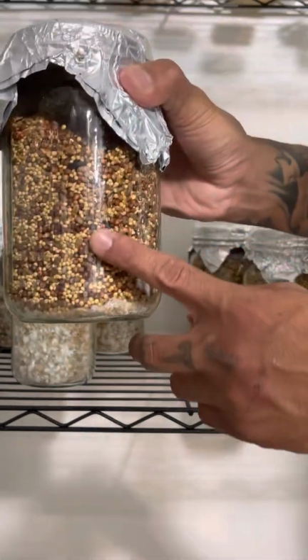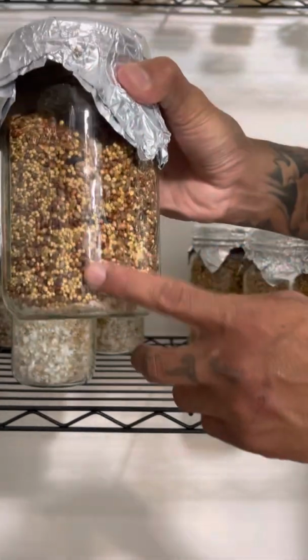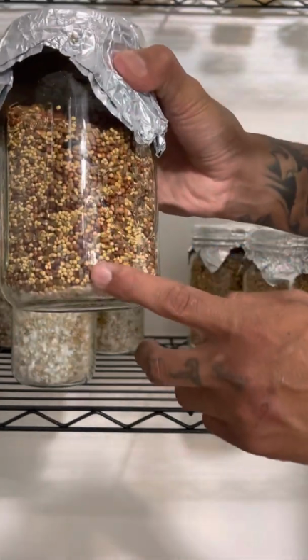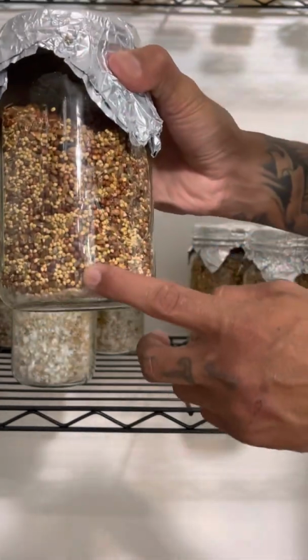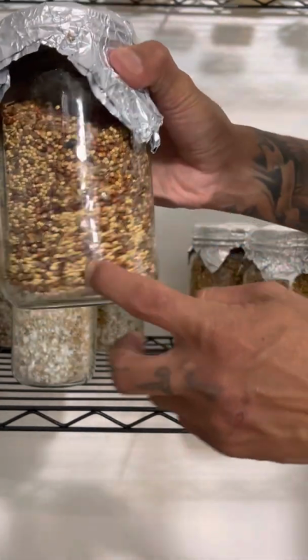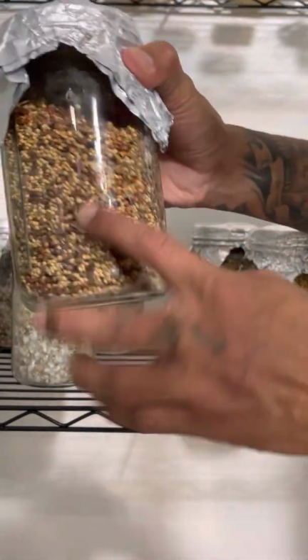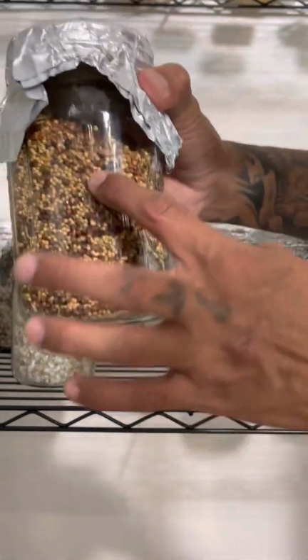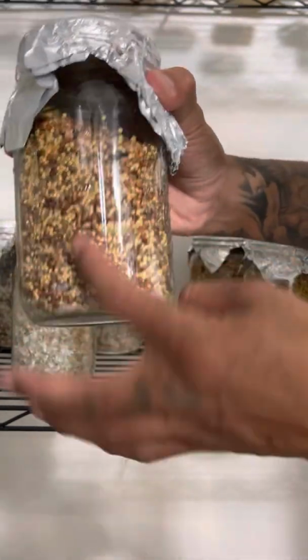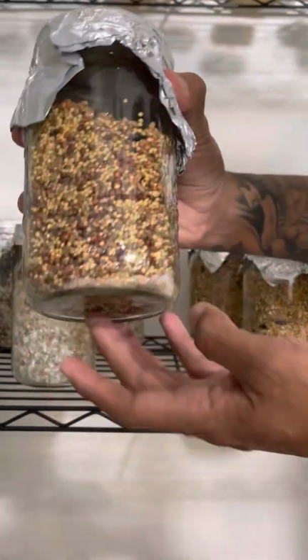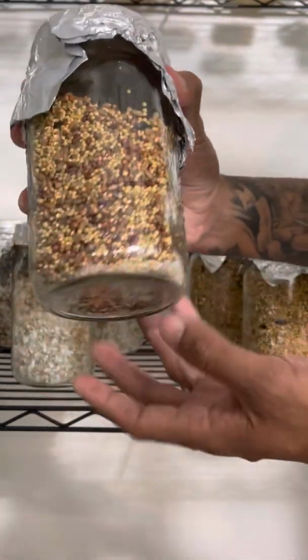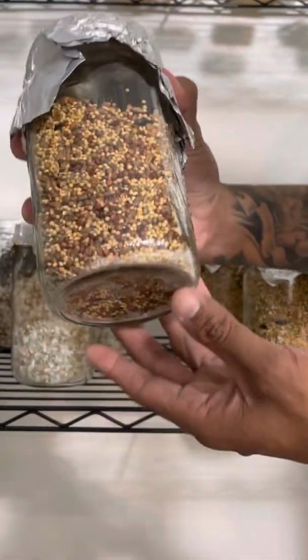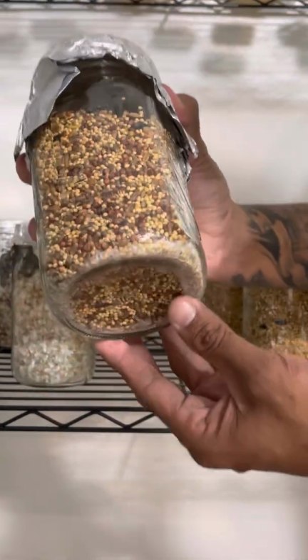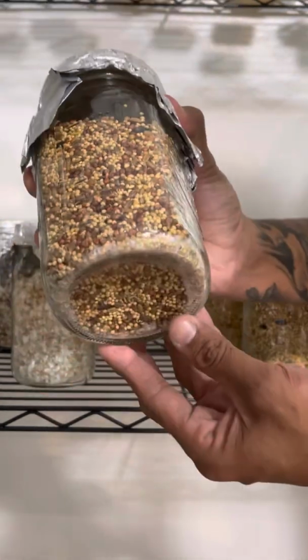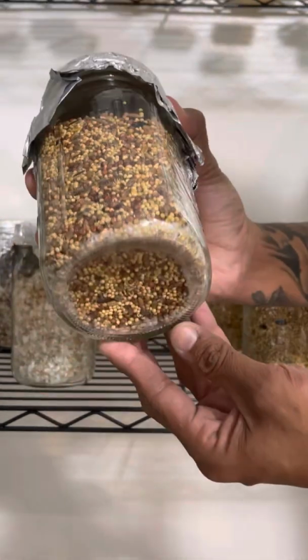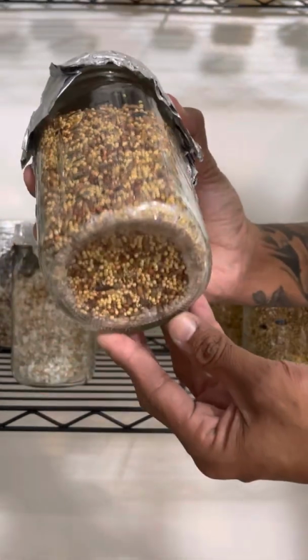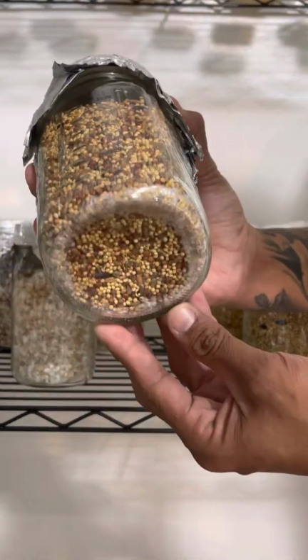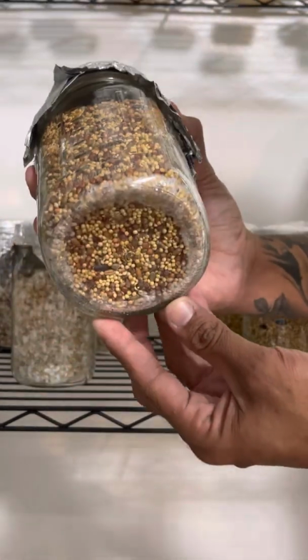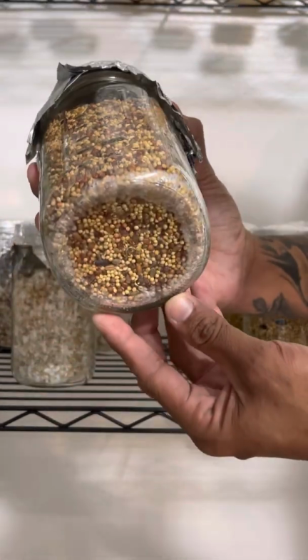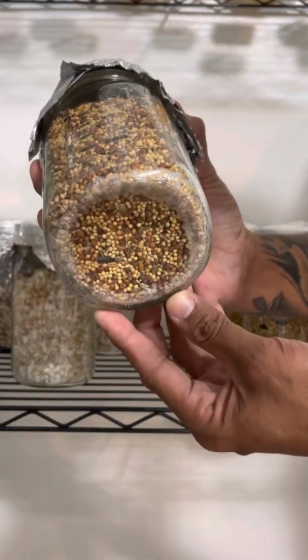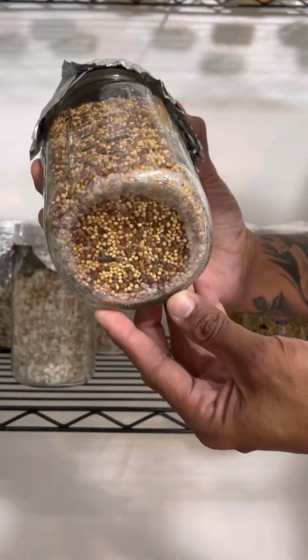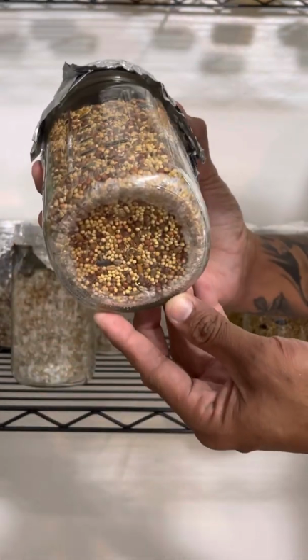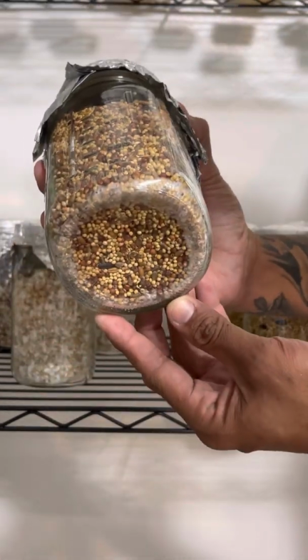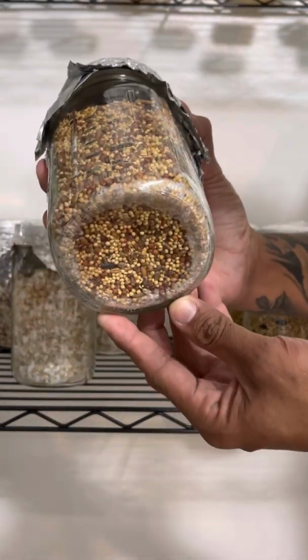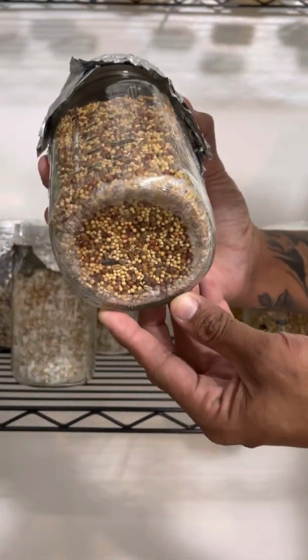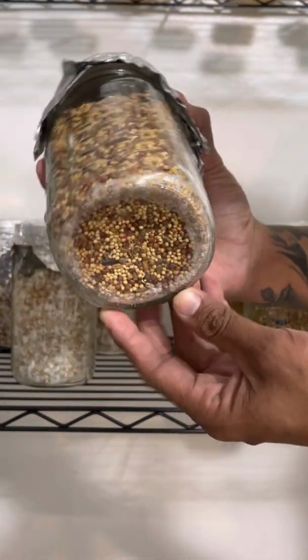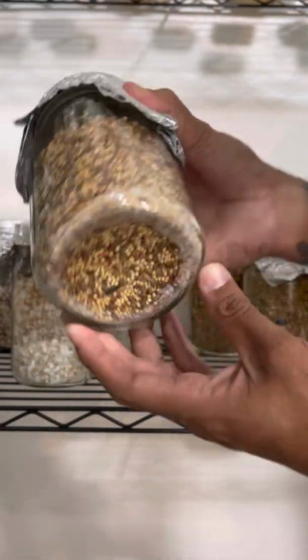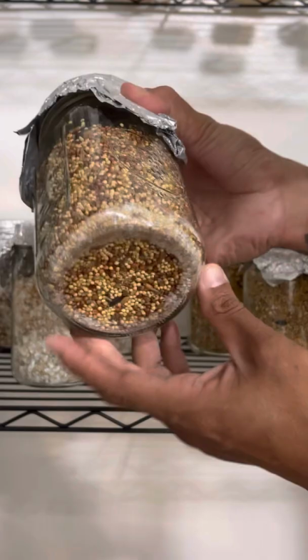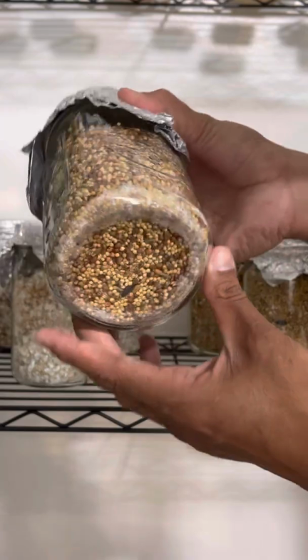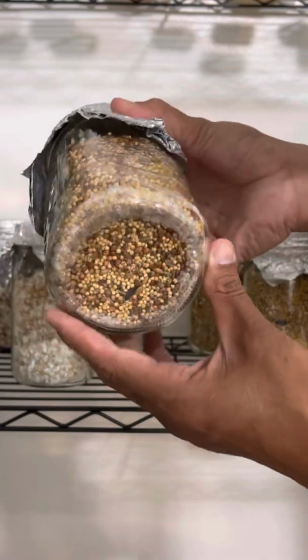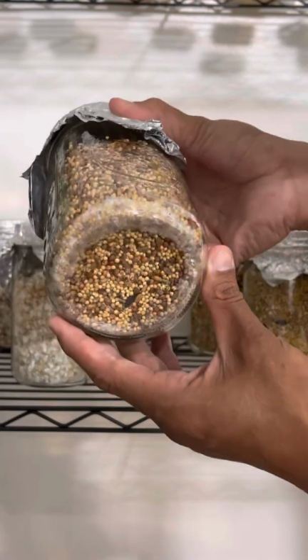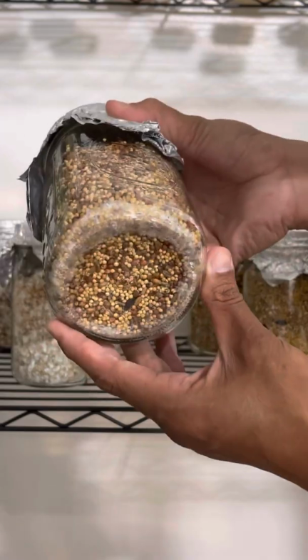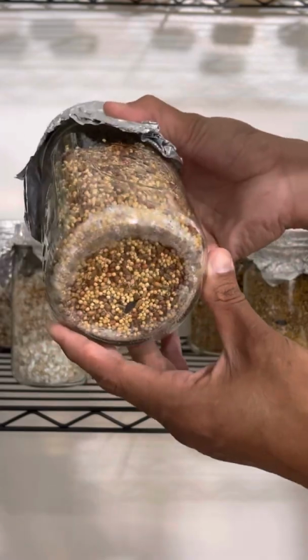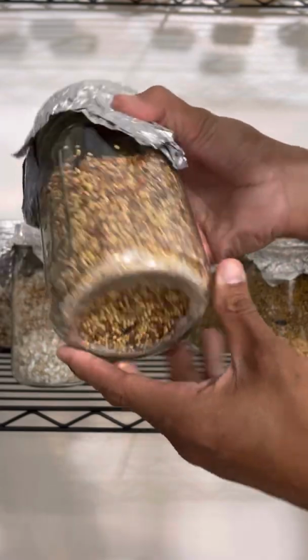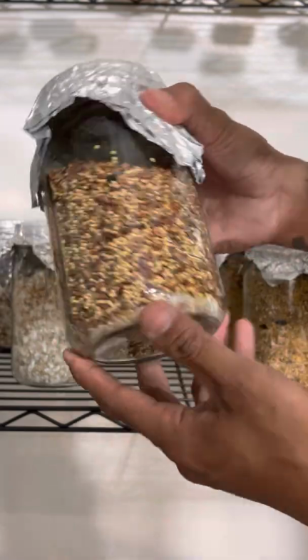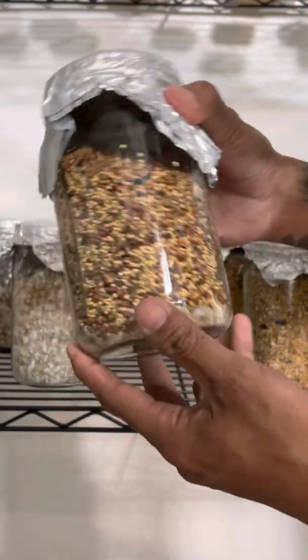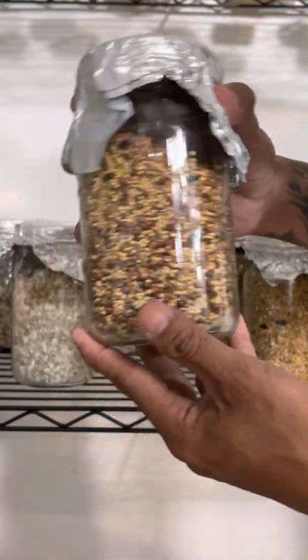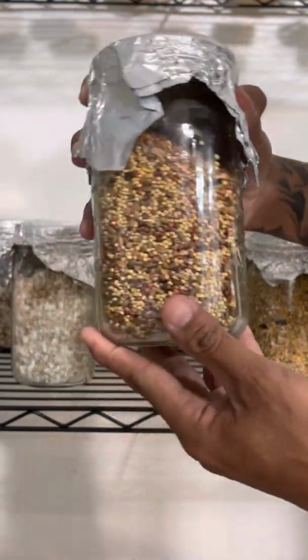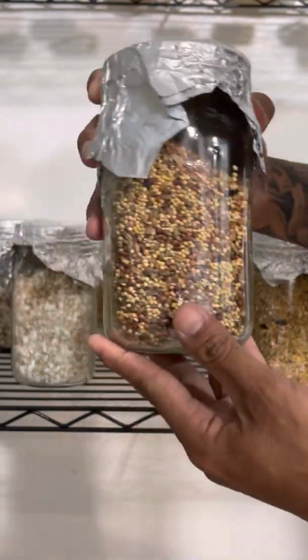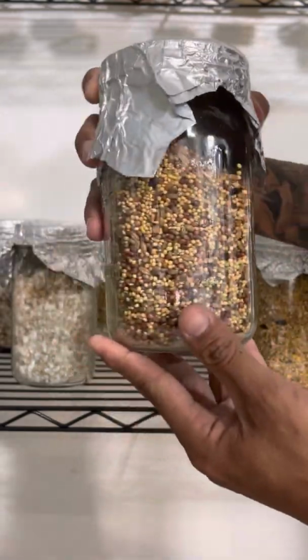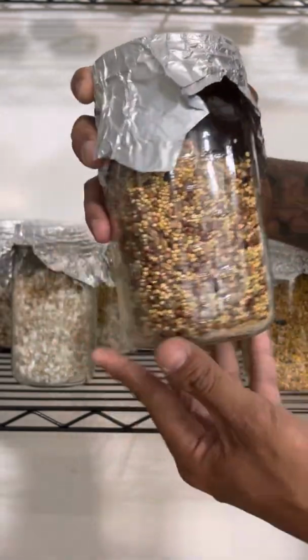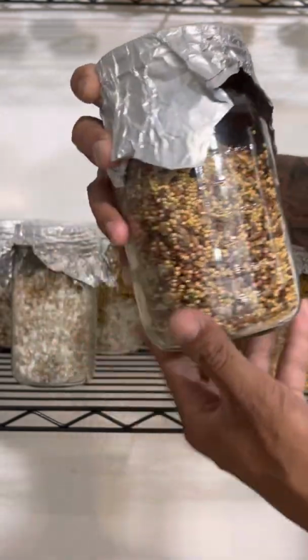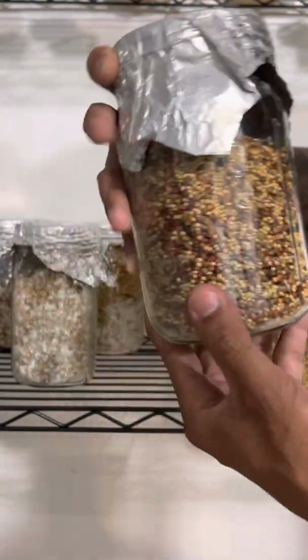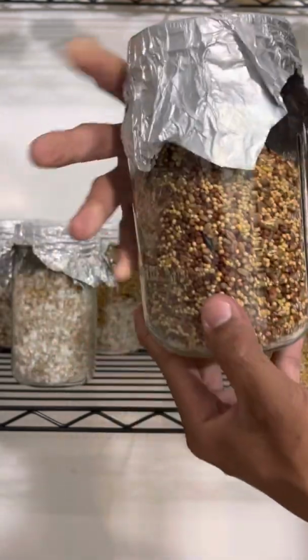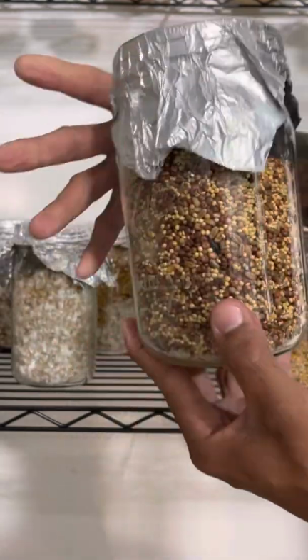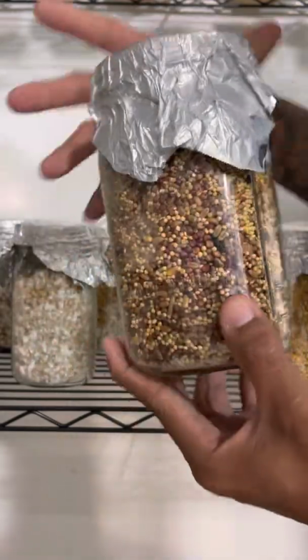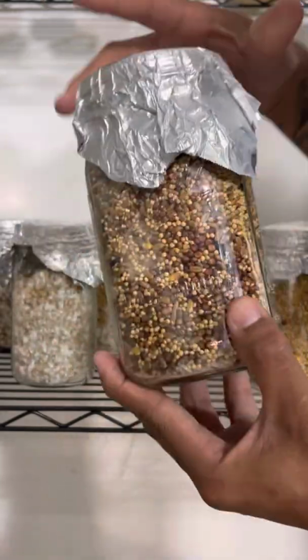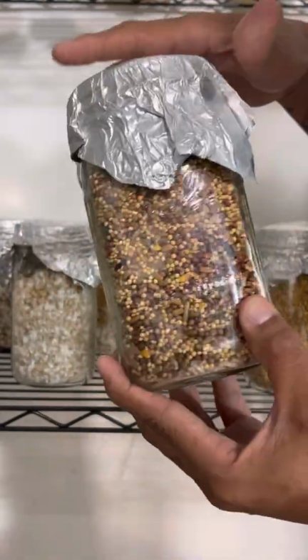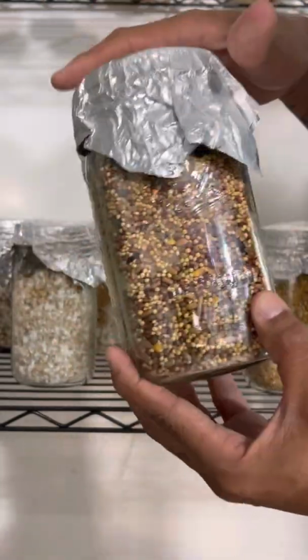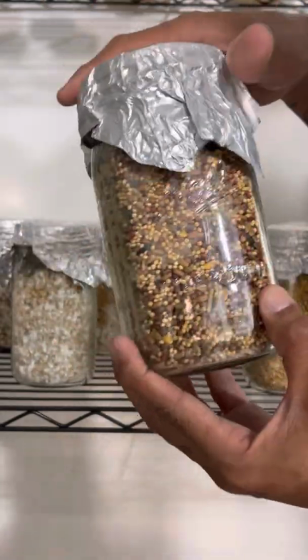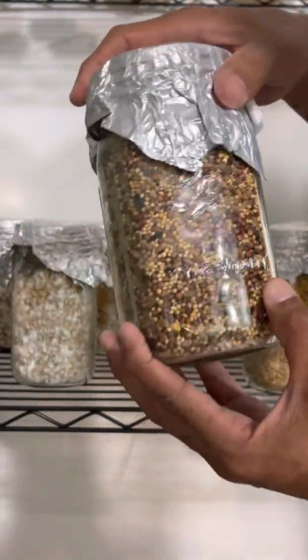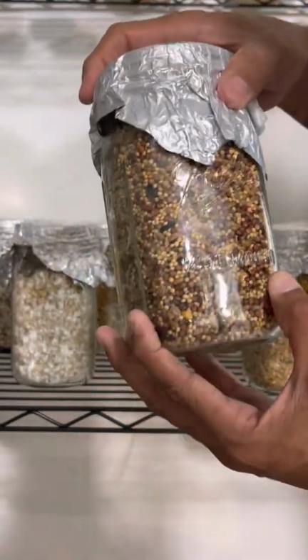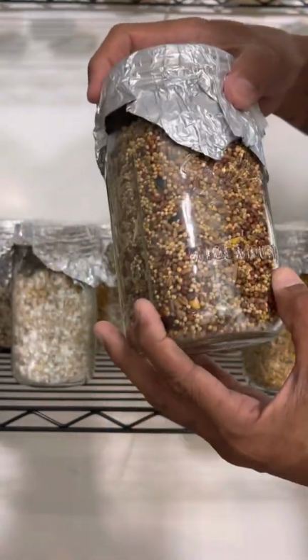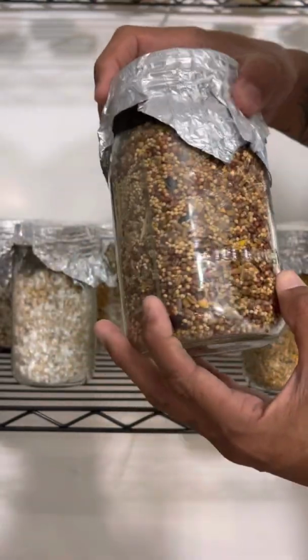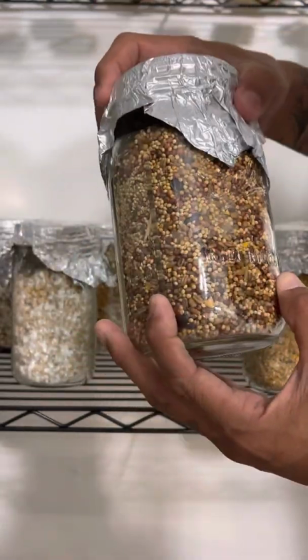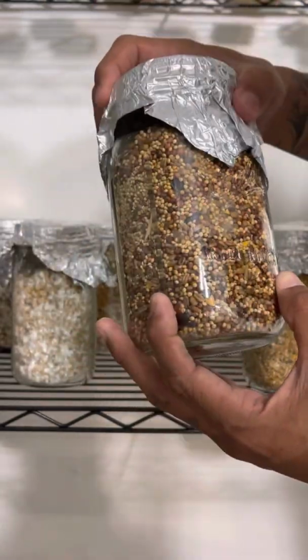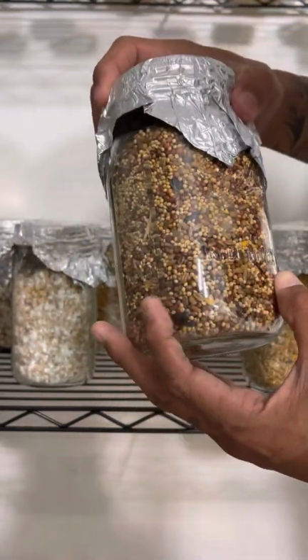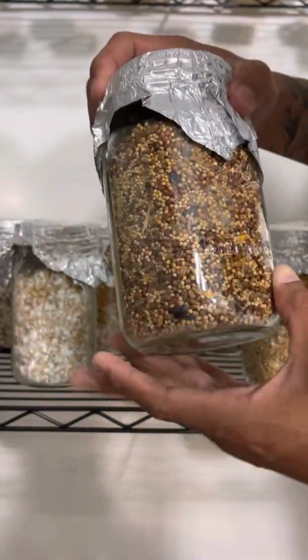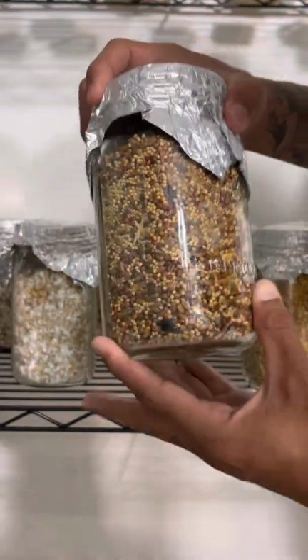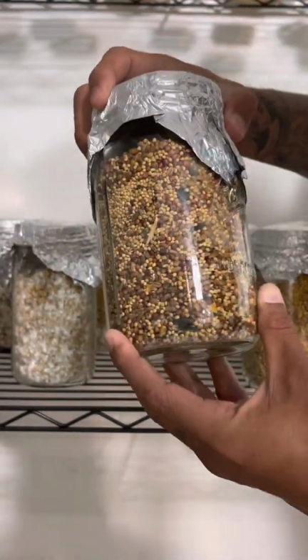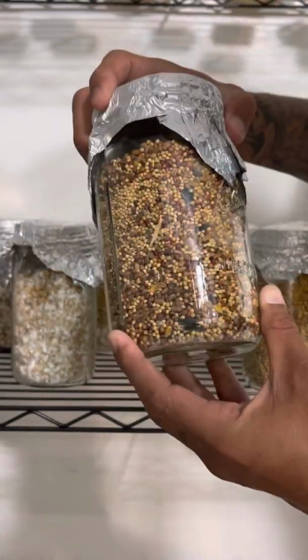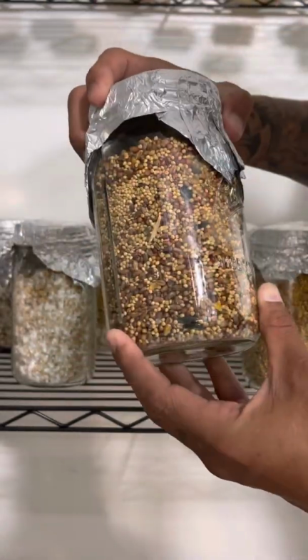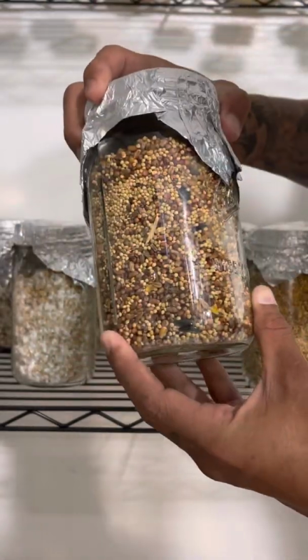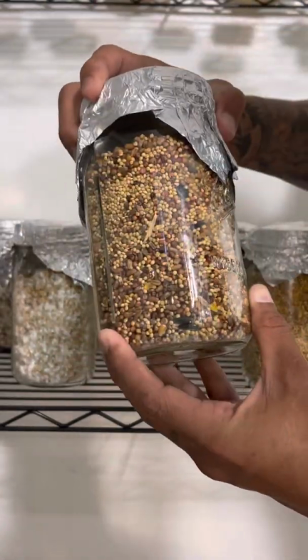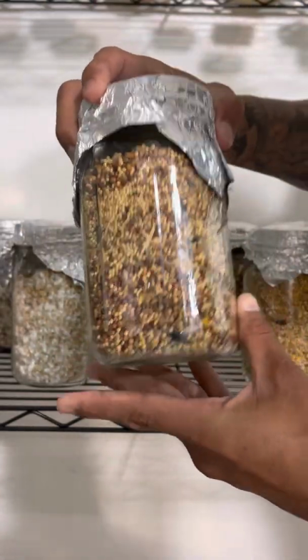So this I just inoculated last week — this is B+ growing, and this is what I meant when you inoculate and it runs down to the bottom. The top didn't really catch yet, but it will.